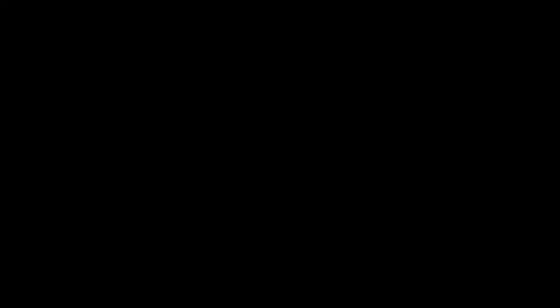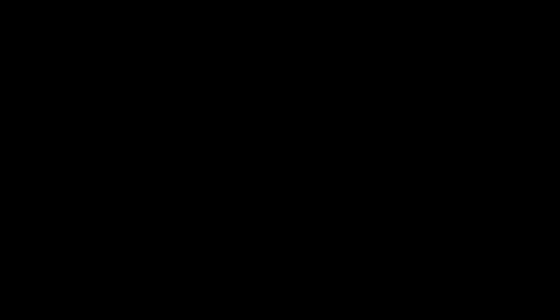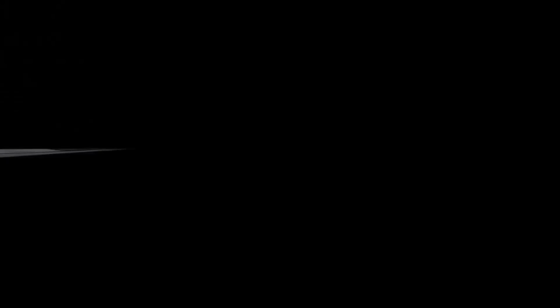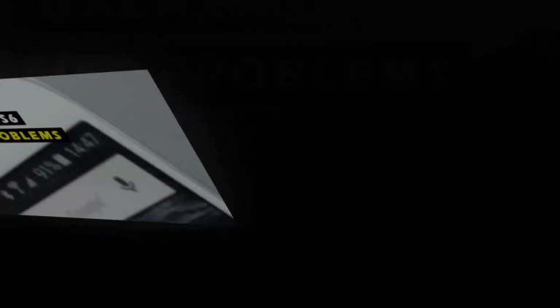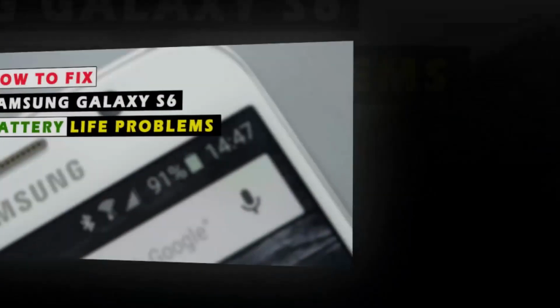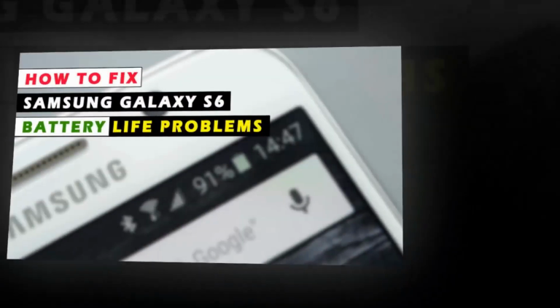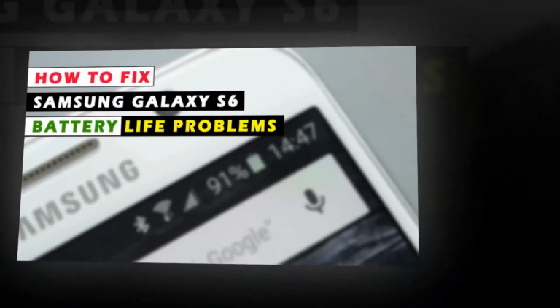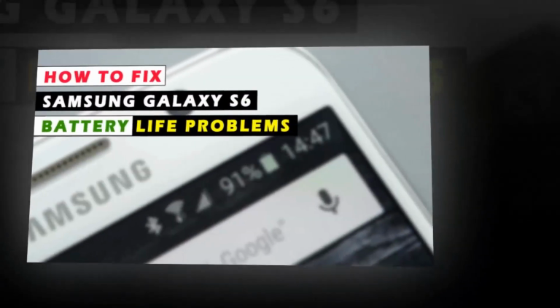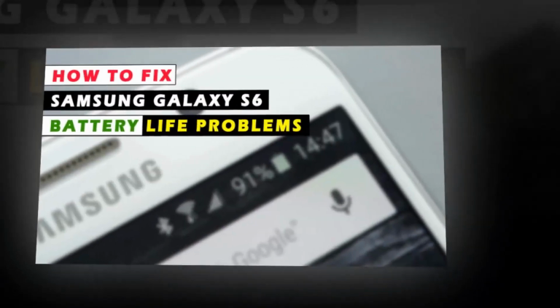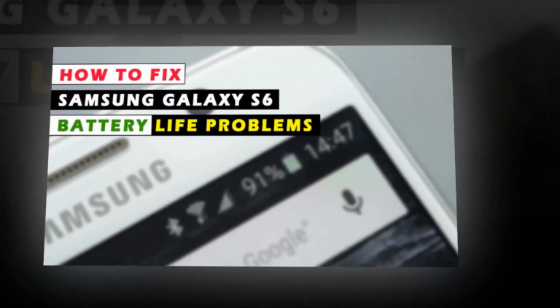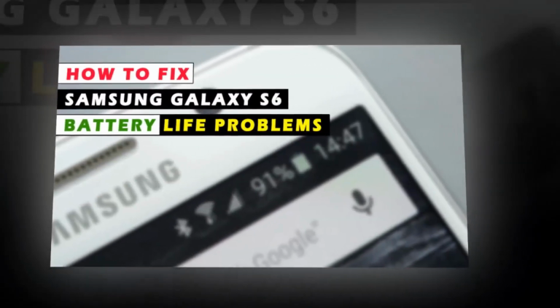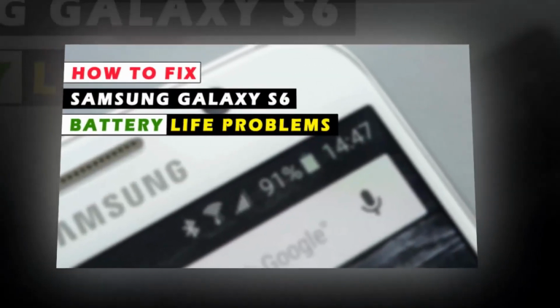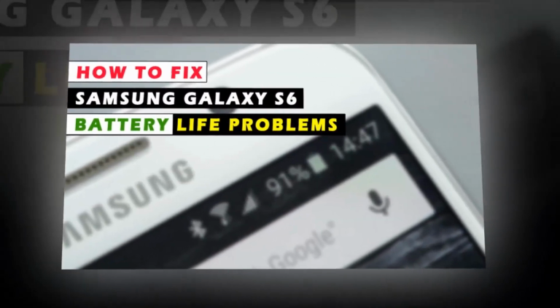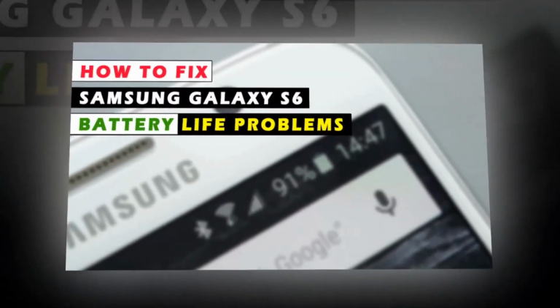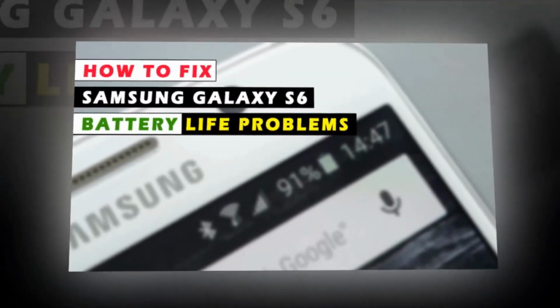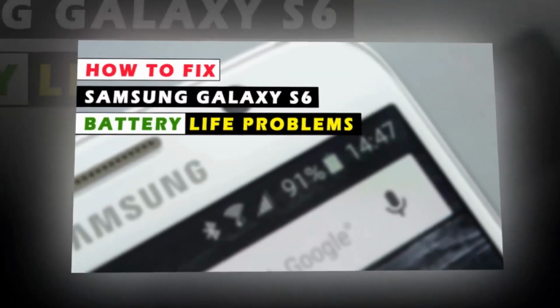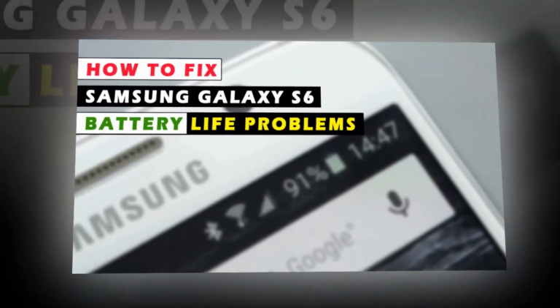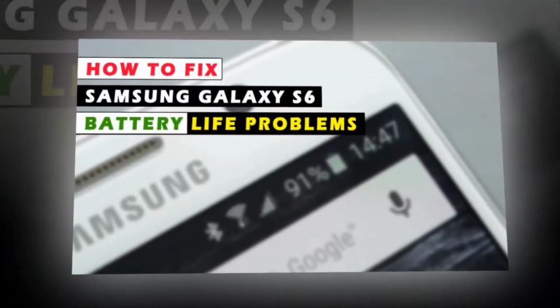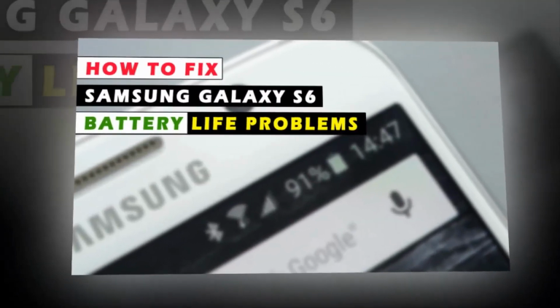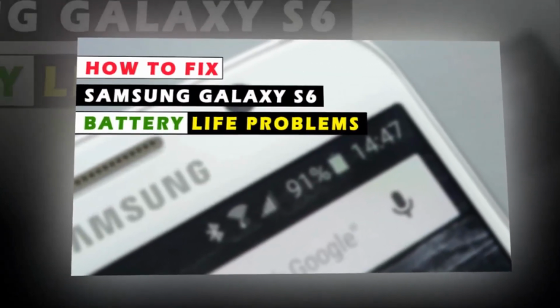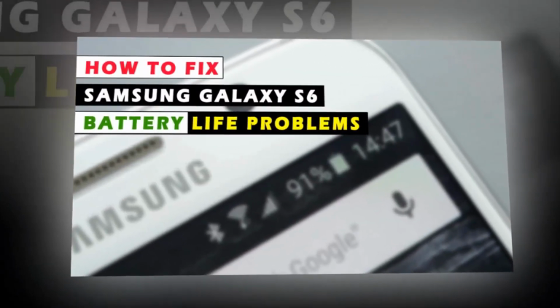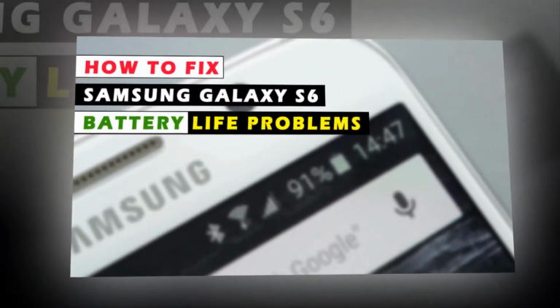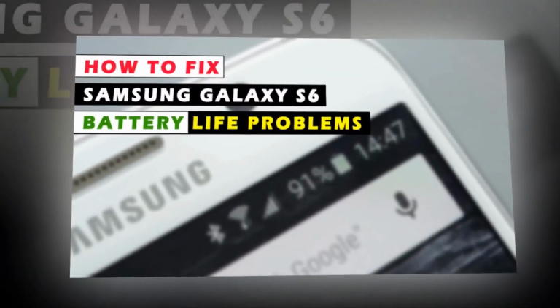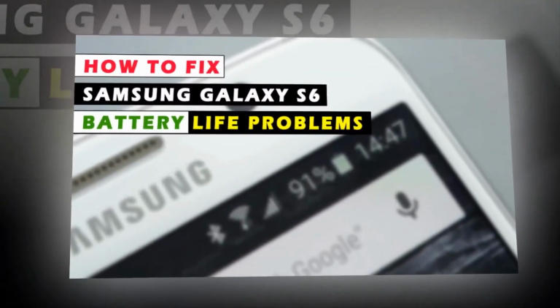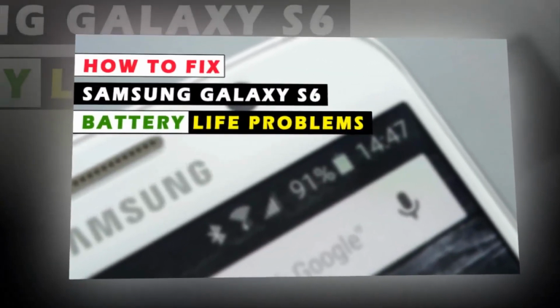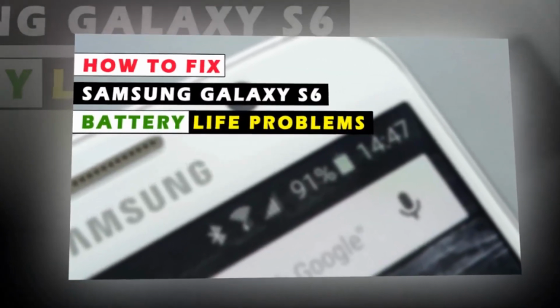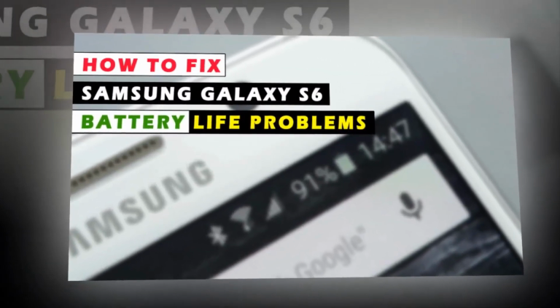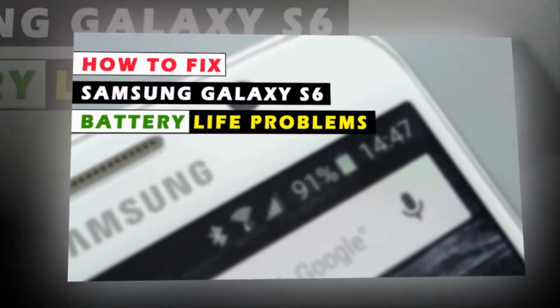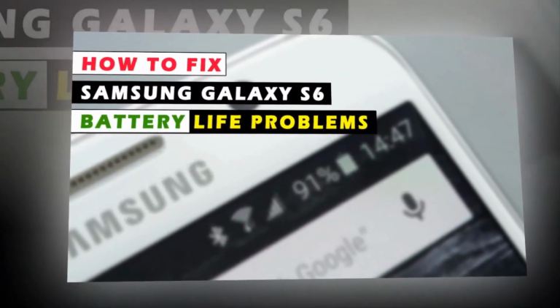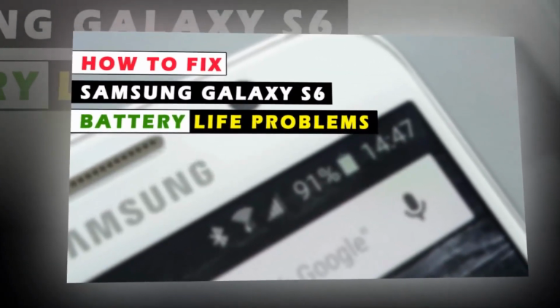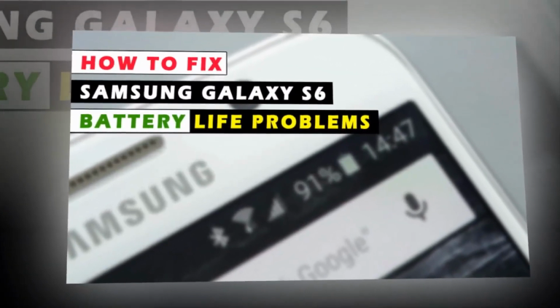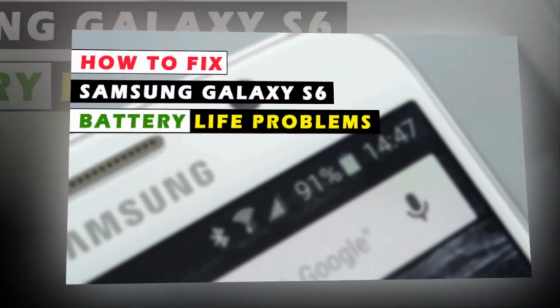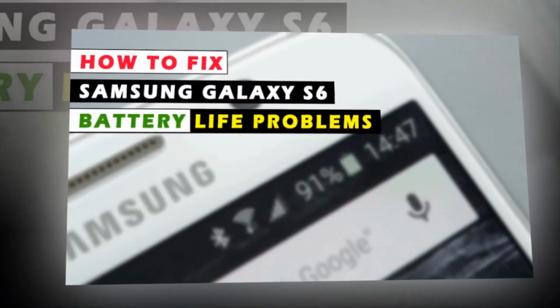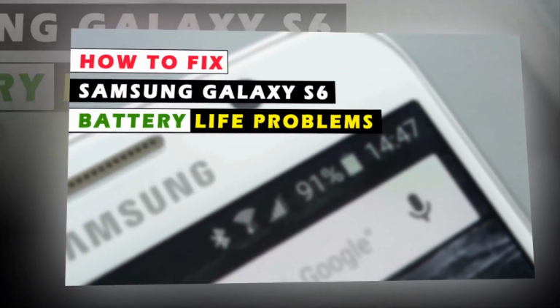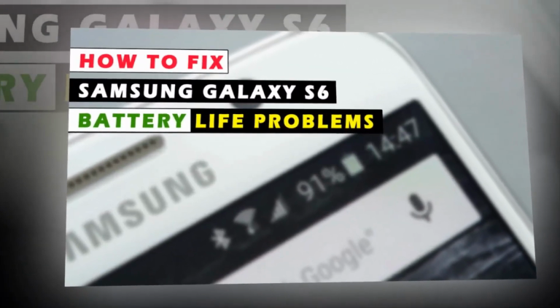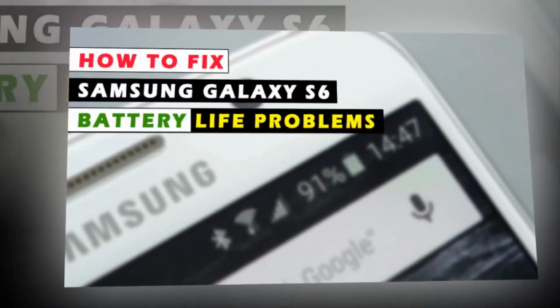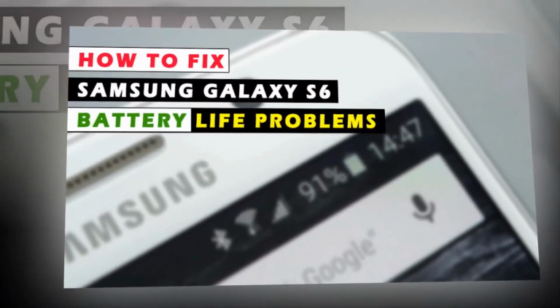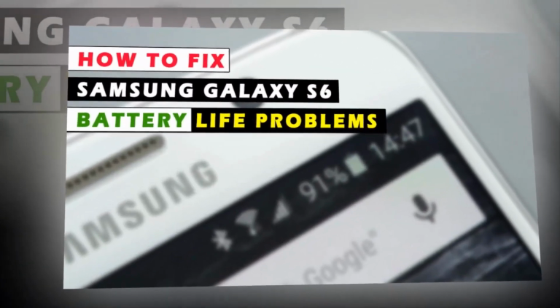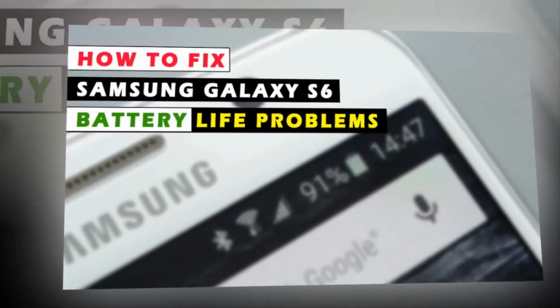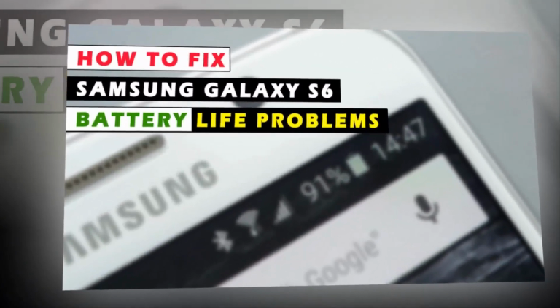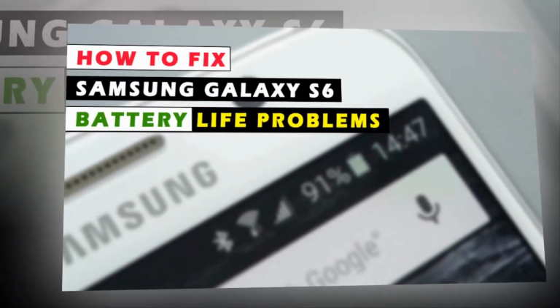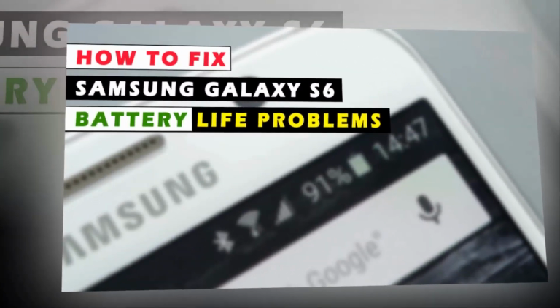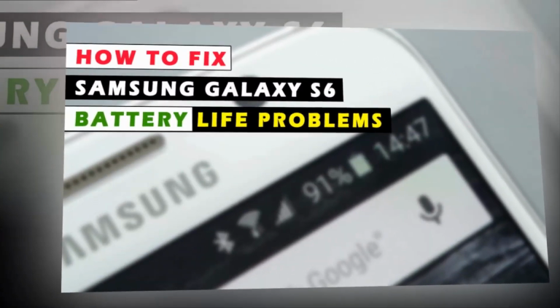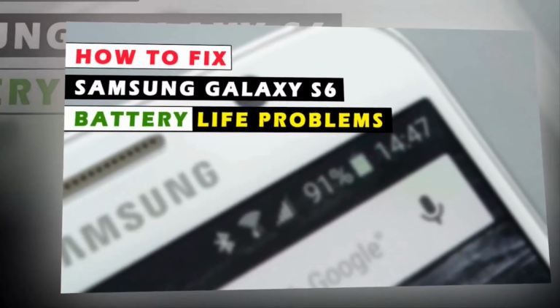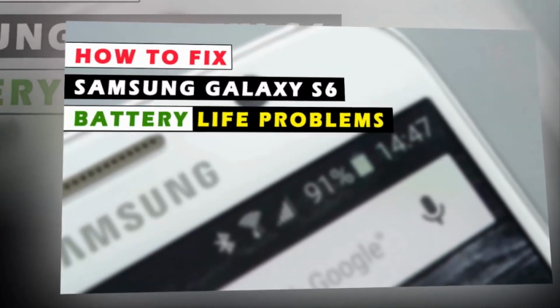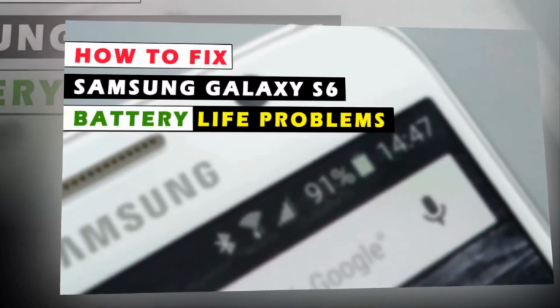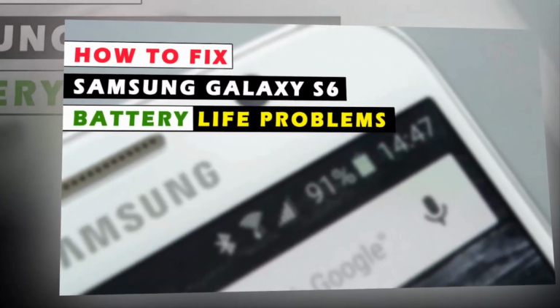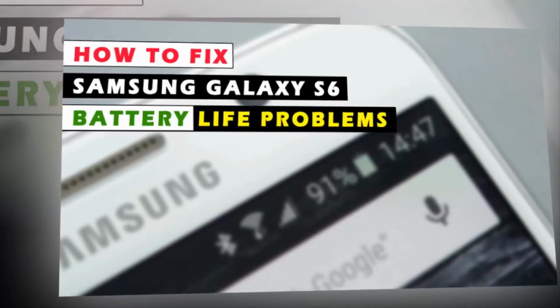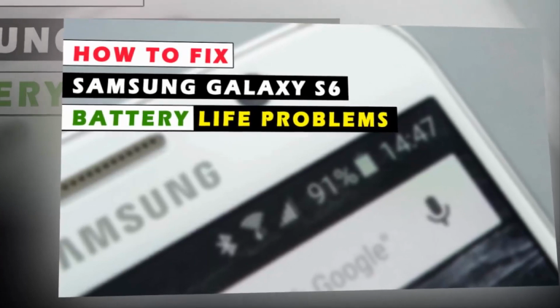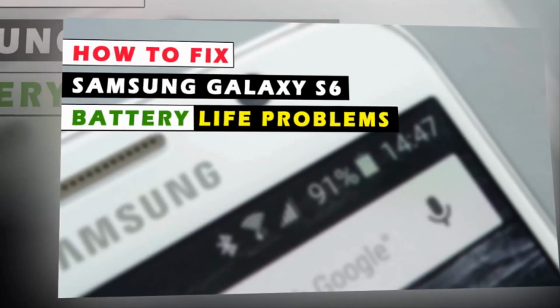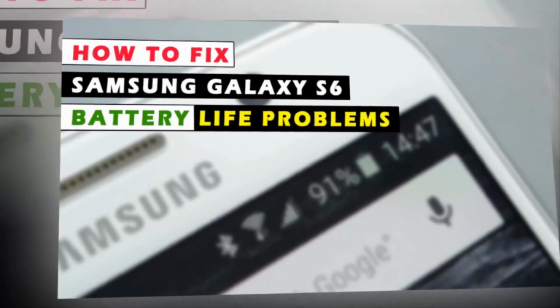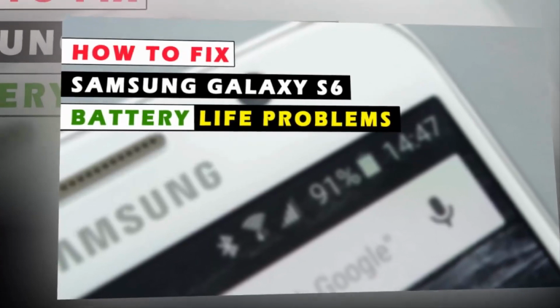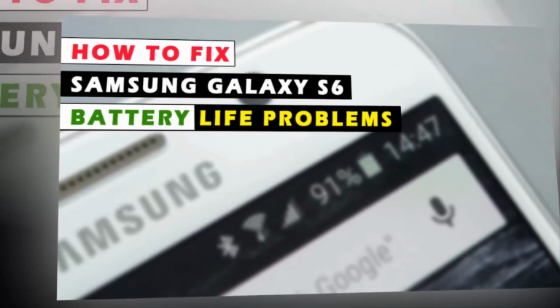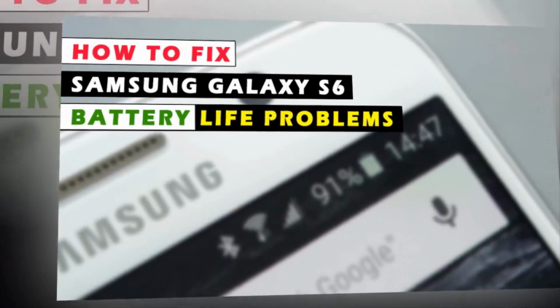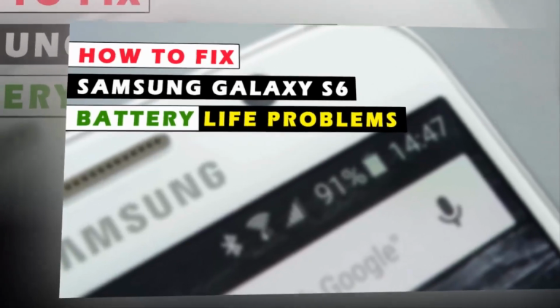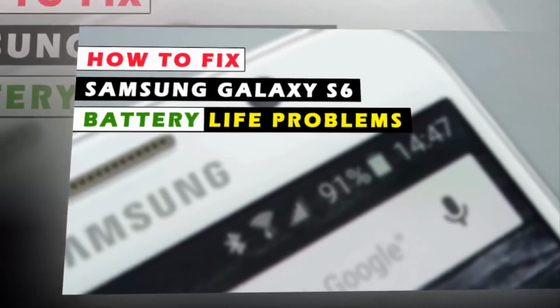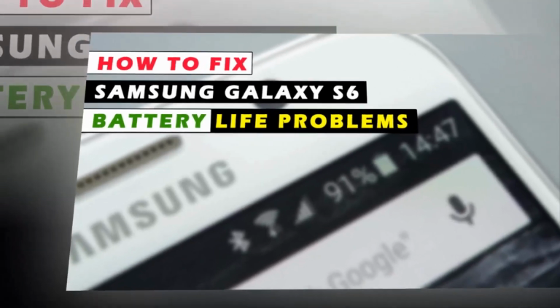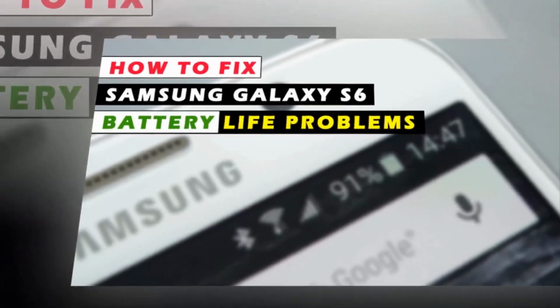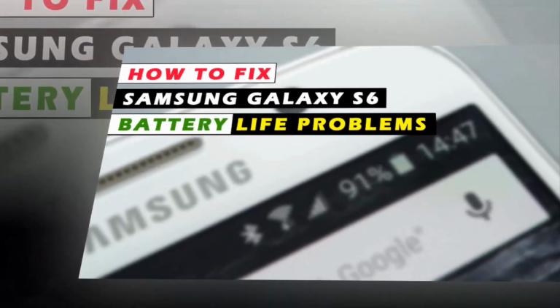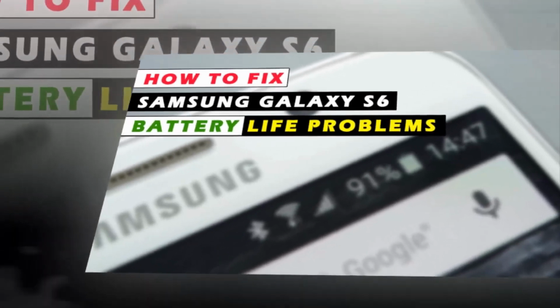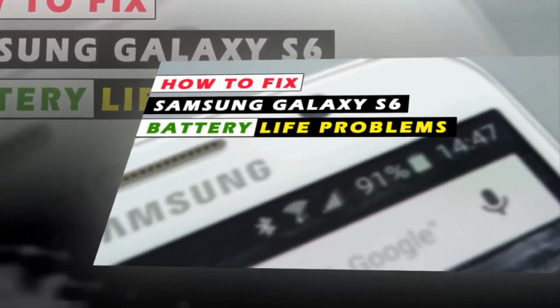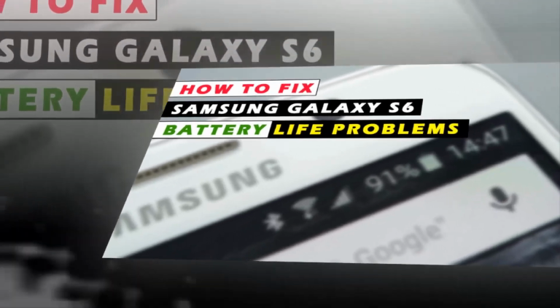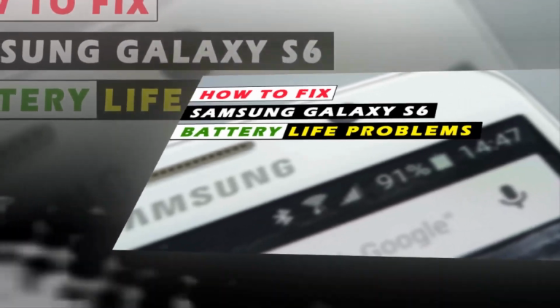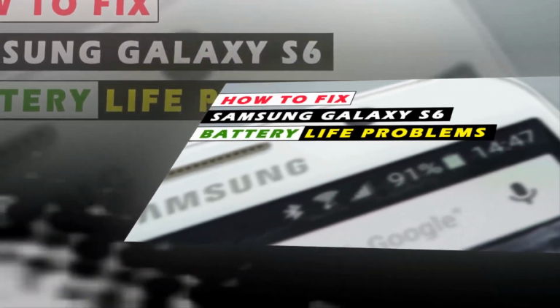How to fix Samsung Galaxy X6 battery life problems.